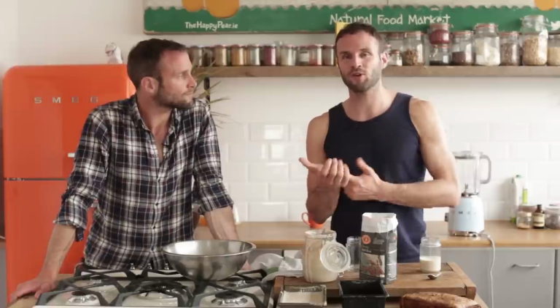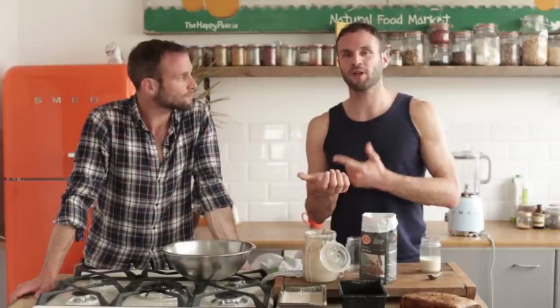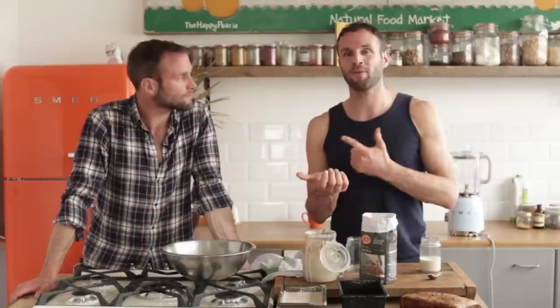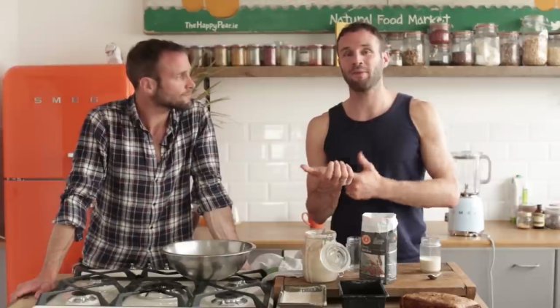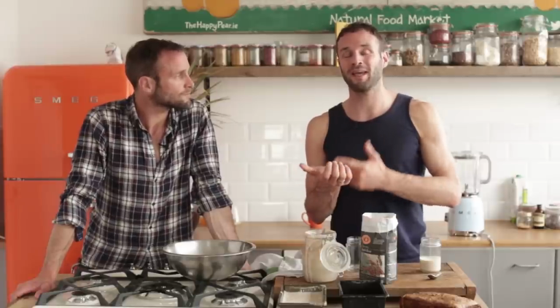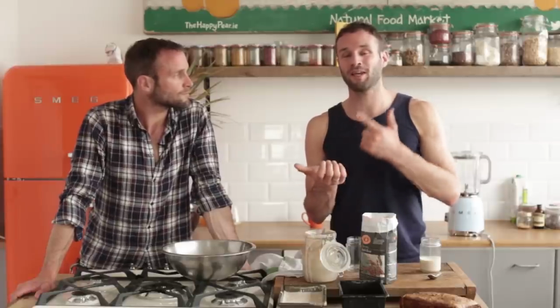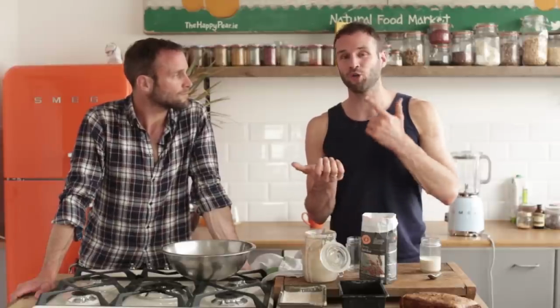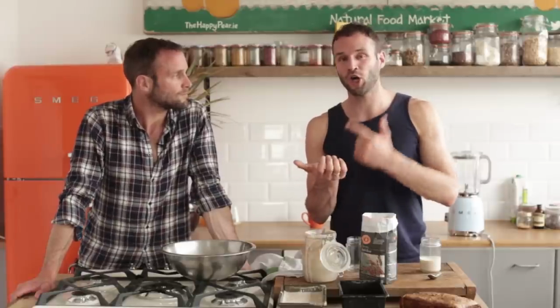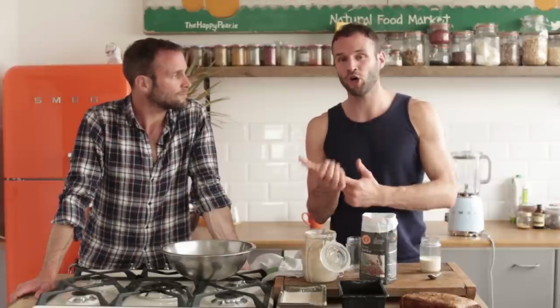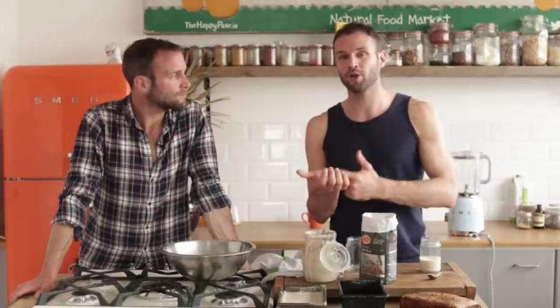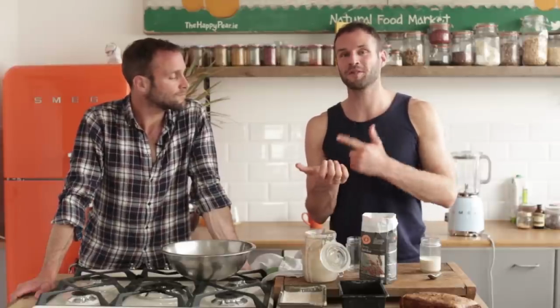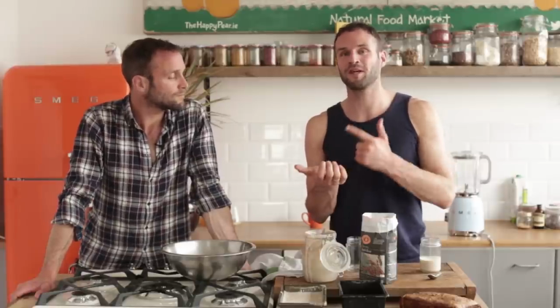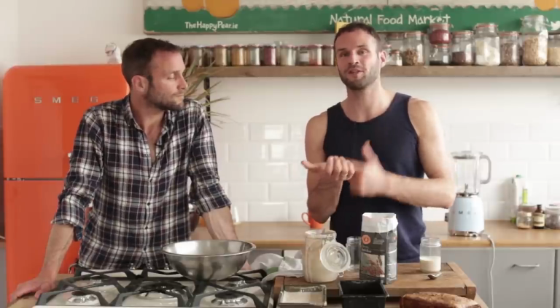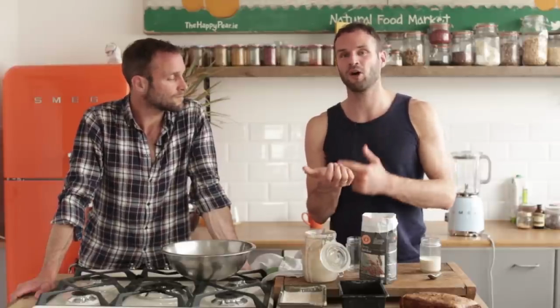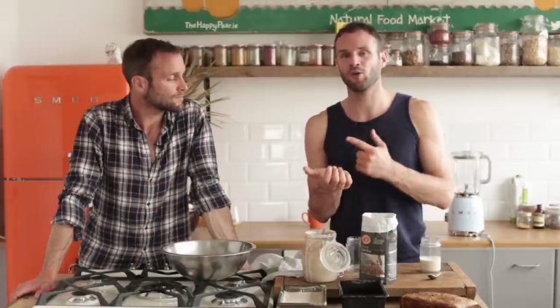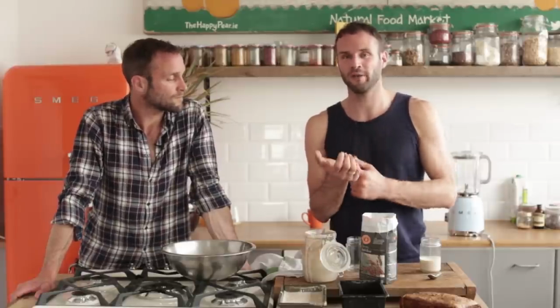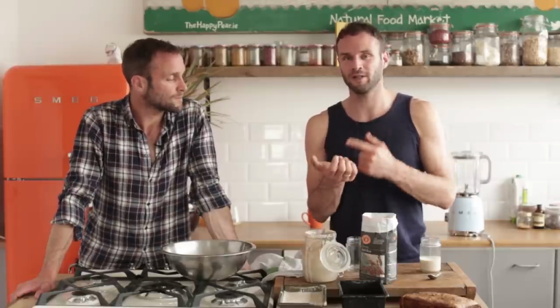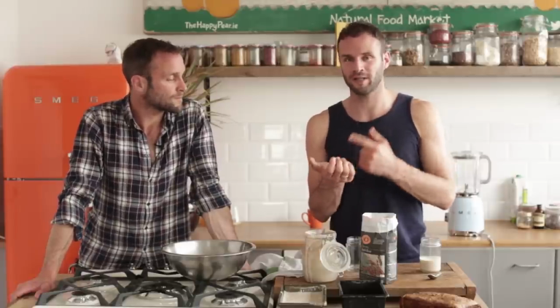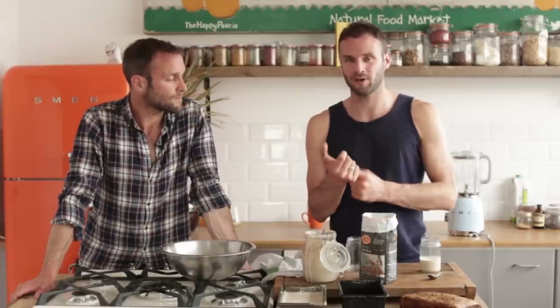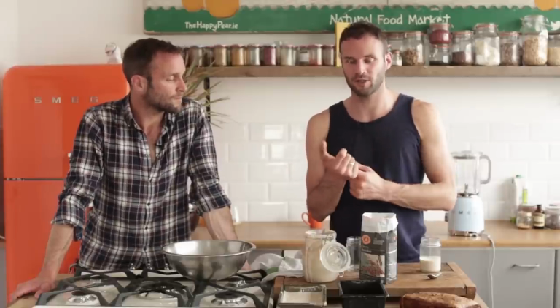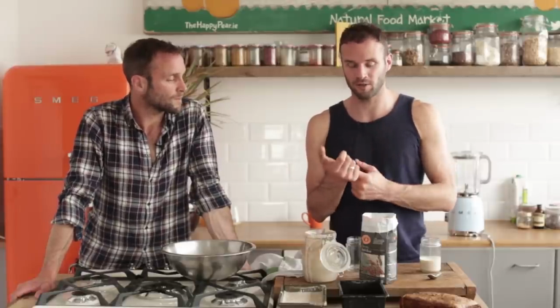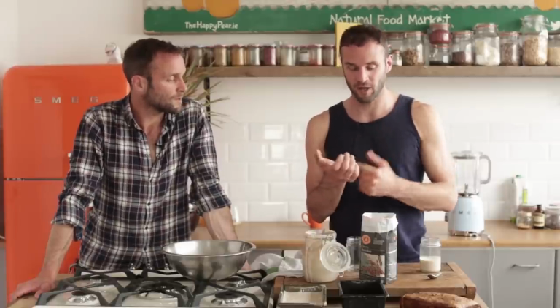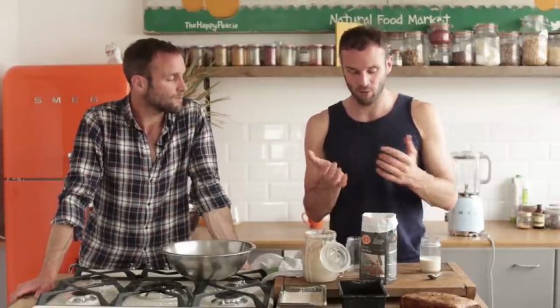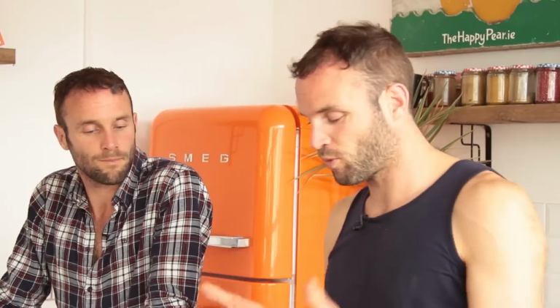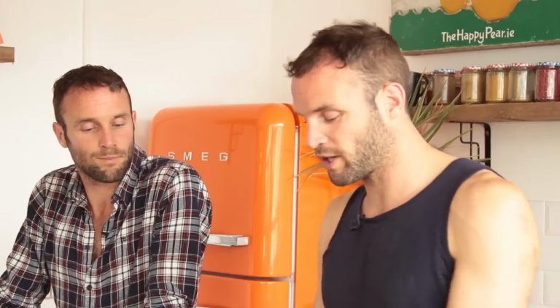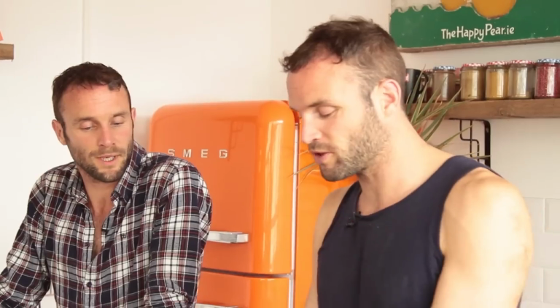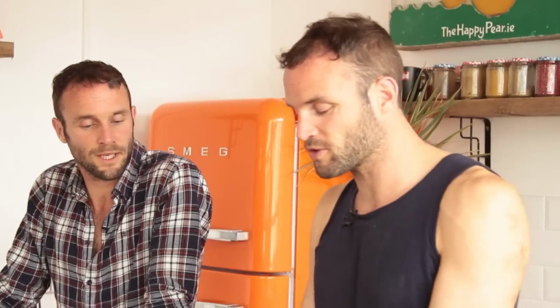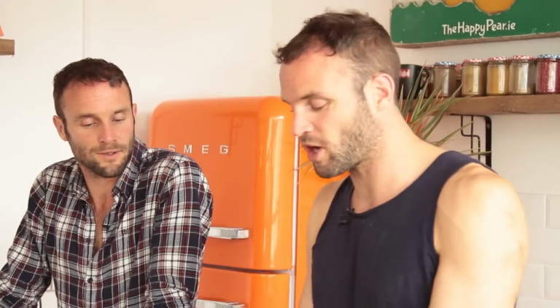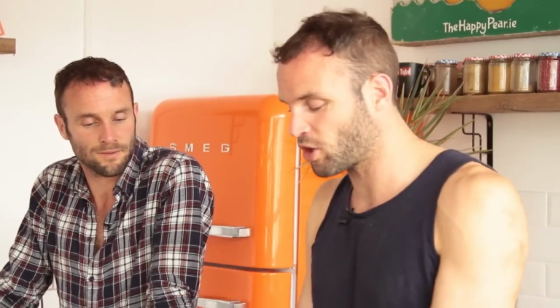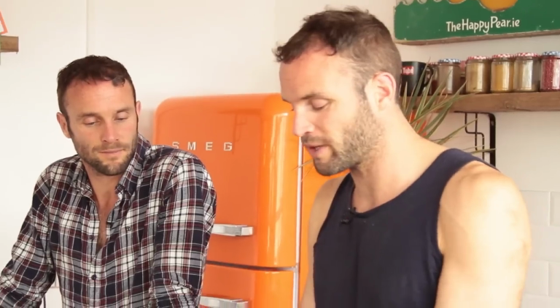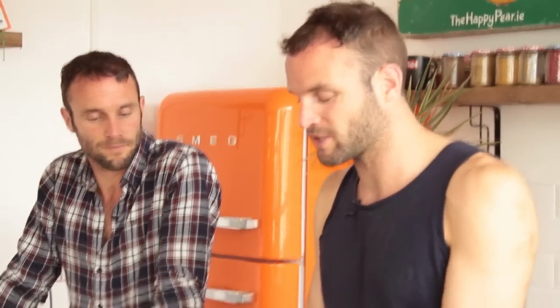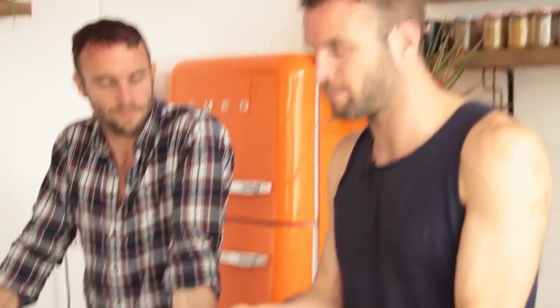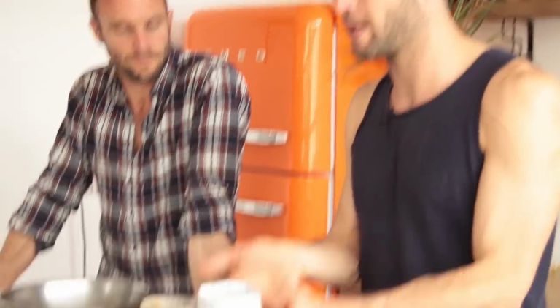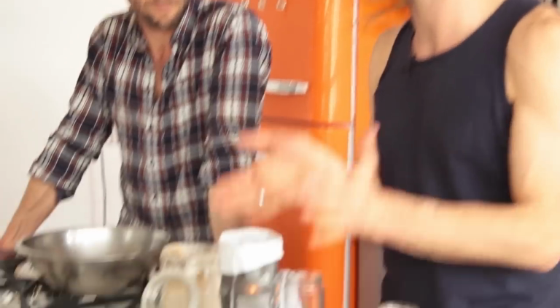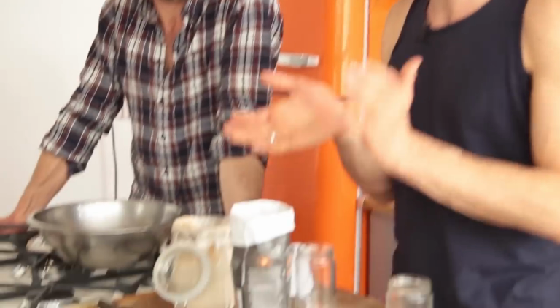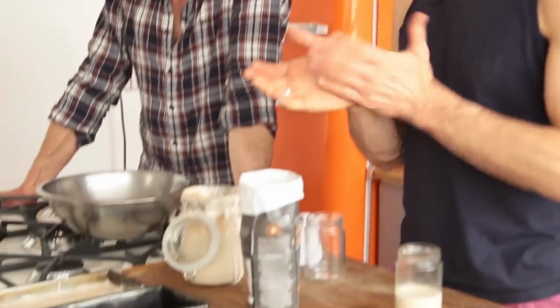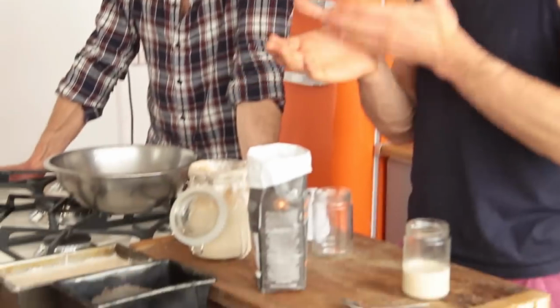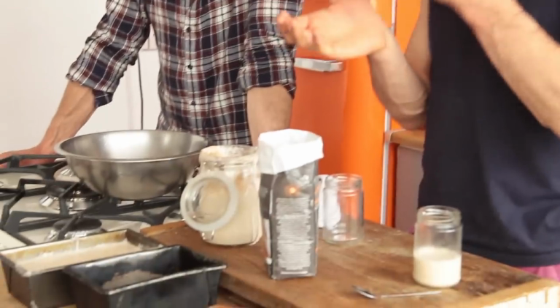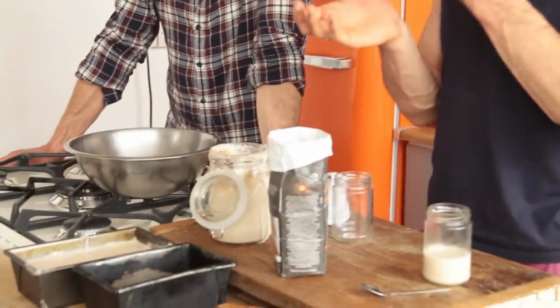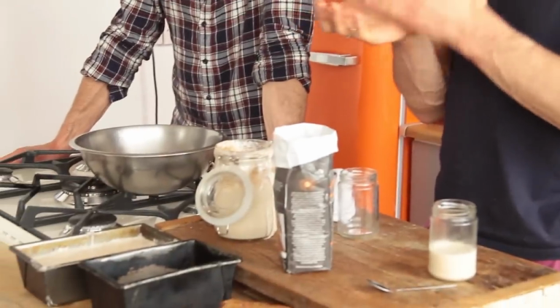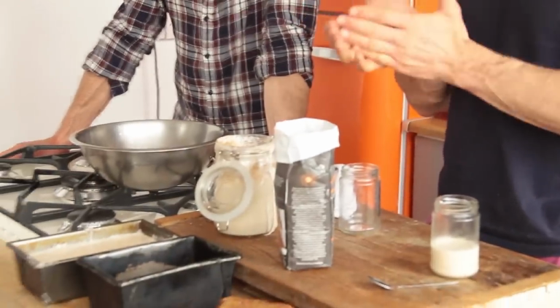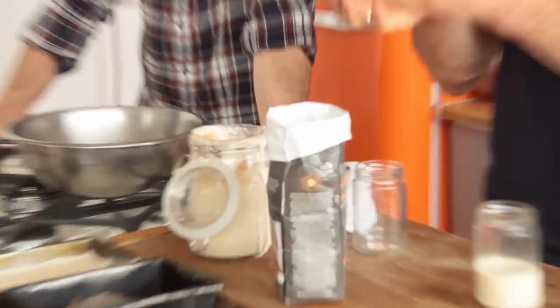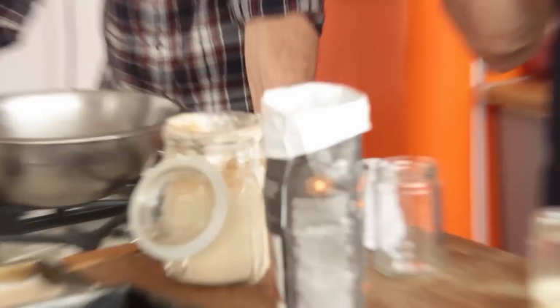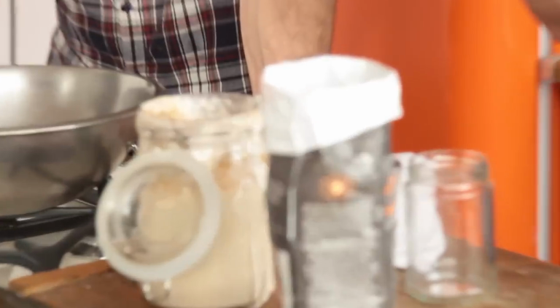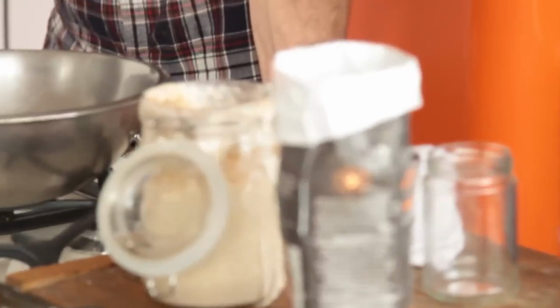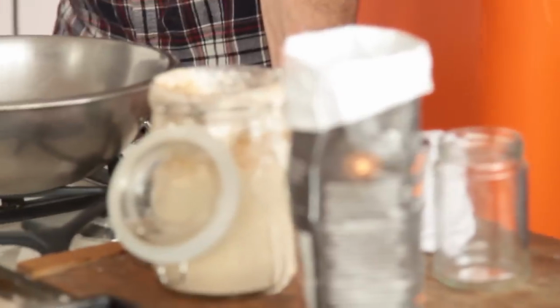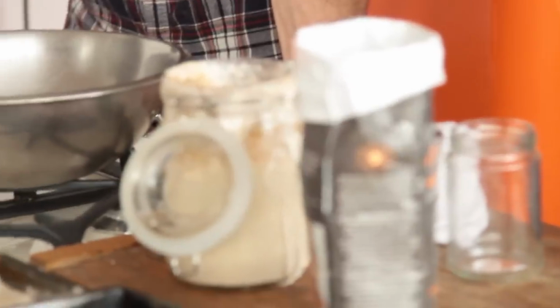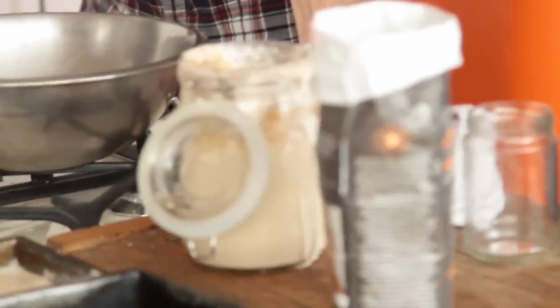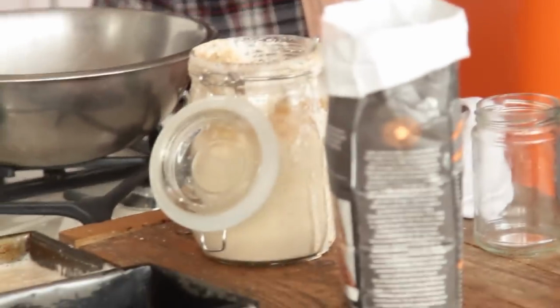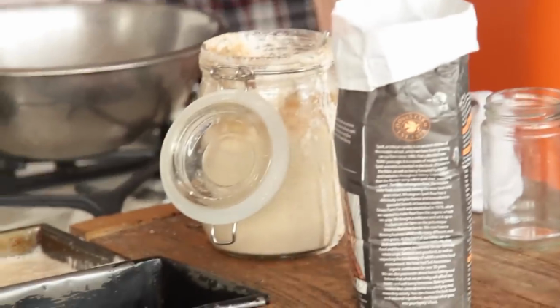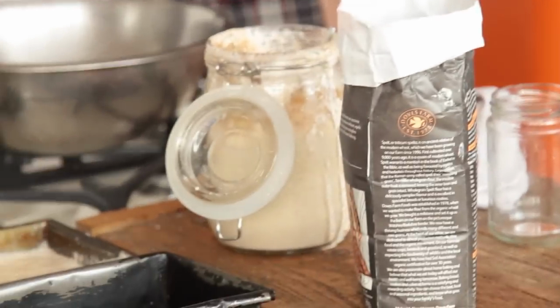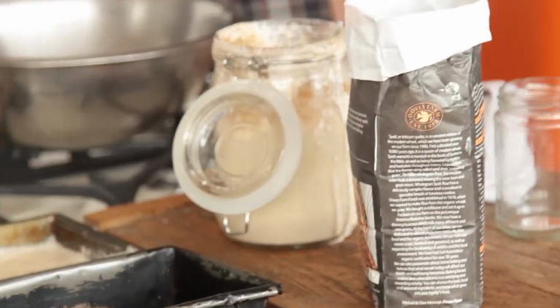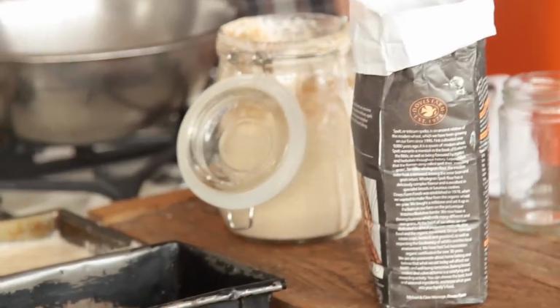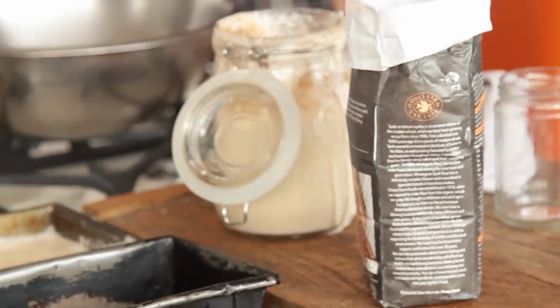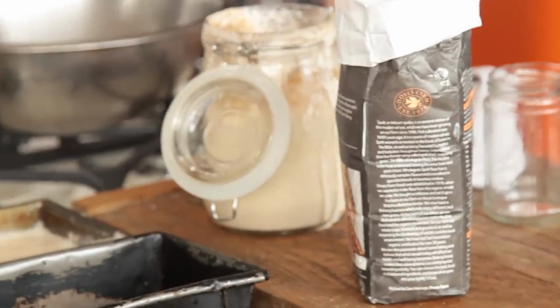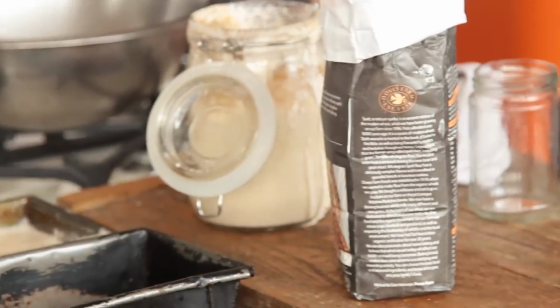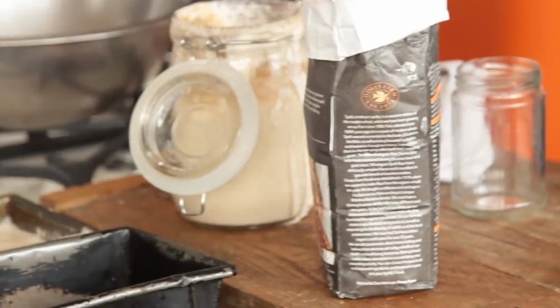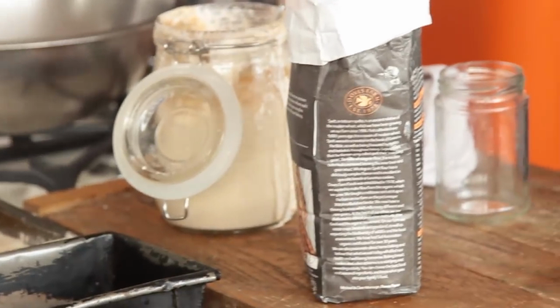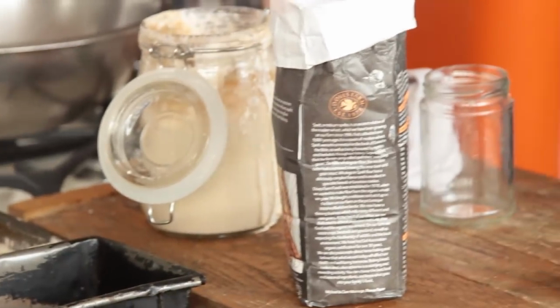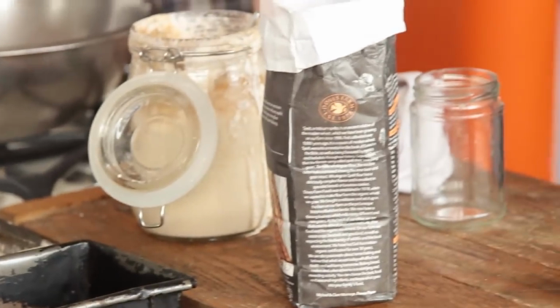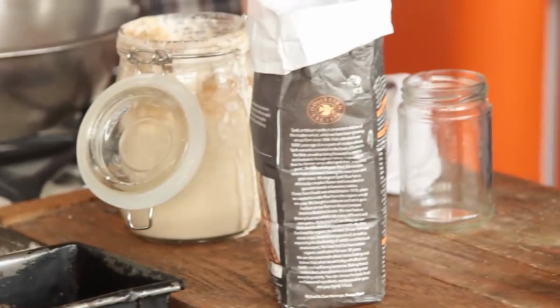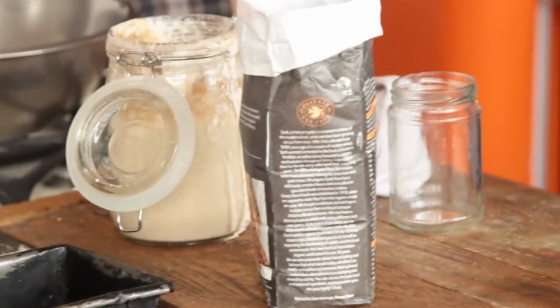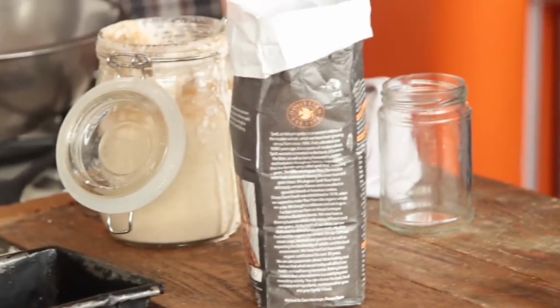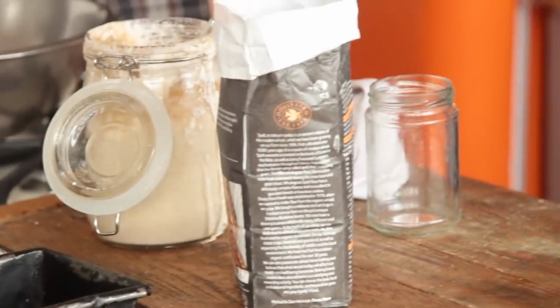When I'm talking about sourdough bread, I'm talking about making 100% wholemeal sourdough — using wholemeal spelt, wholemeal wheat, or wholemeal rye. Whatever grain you prefer.